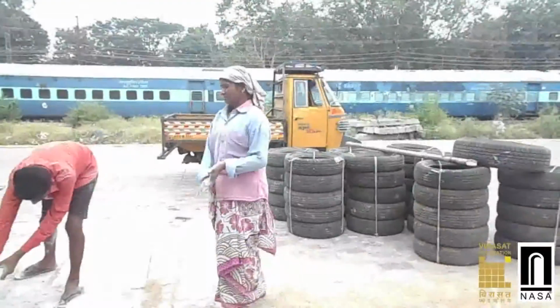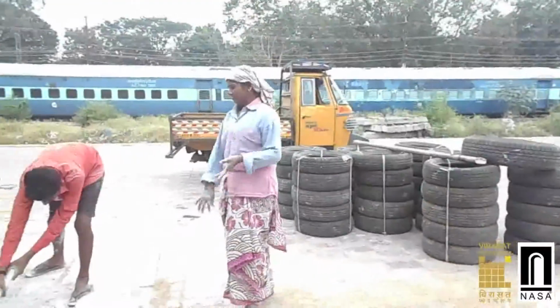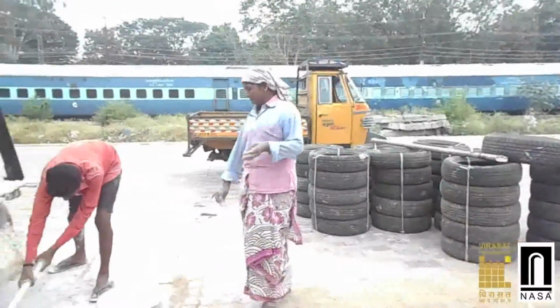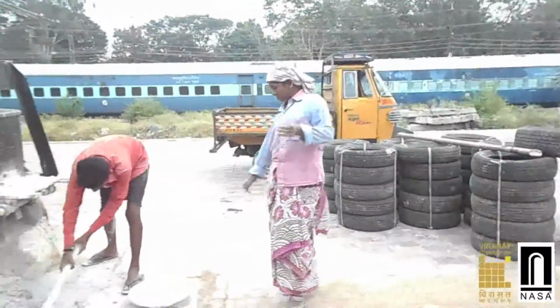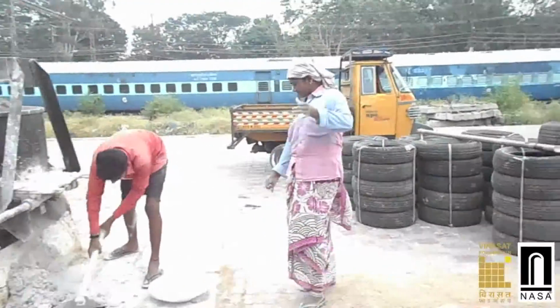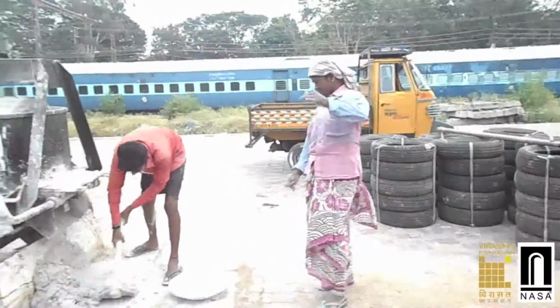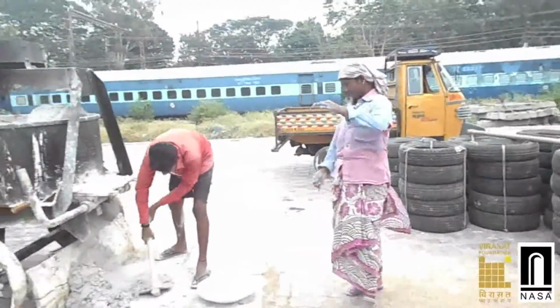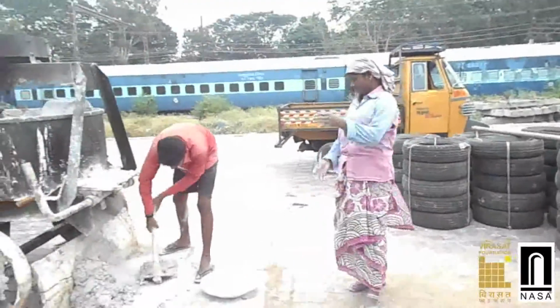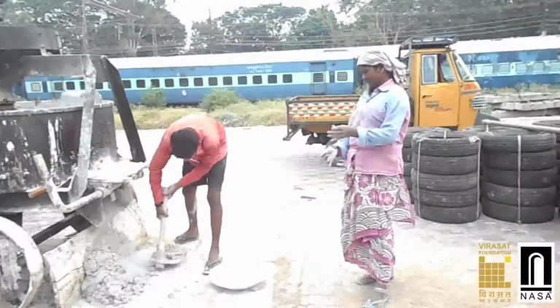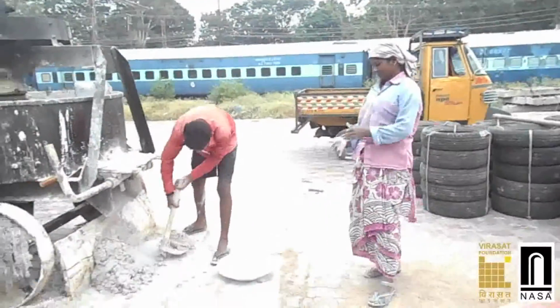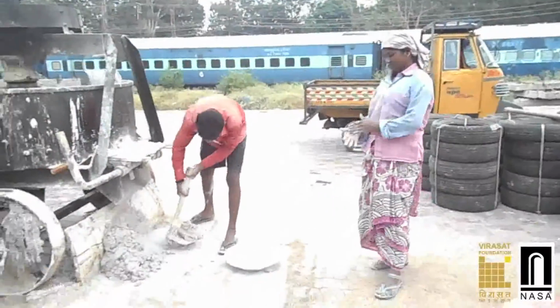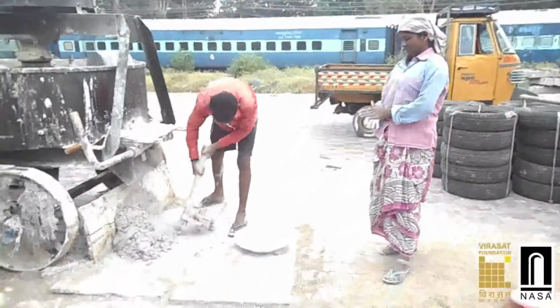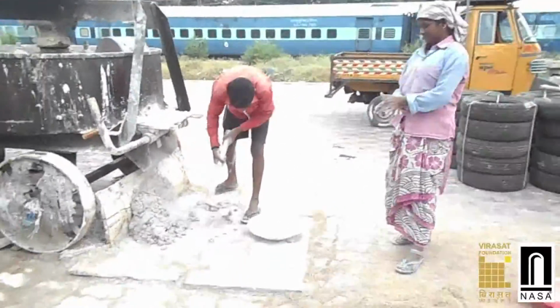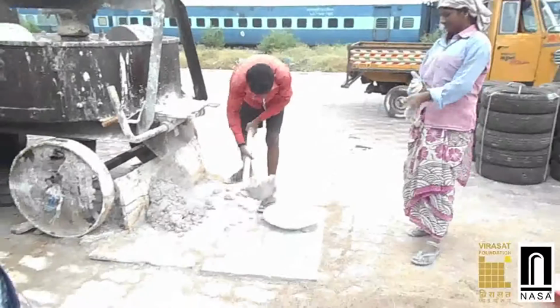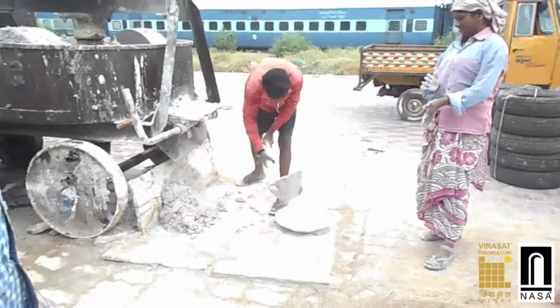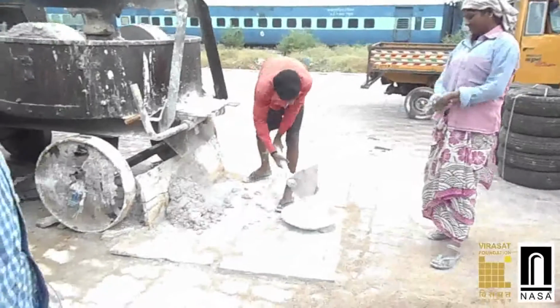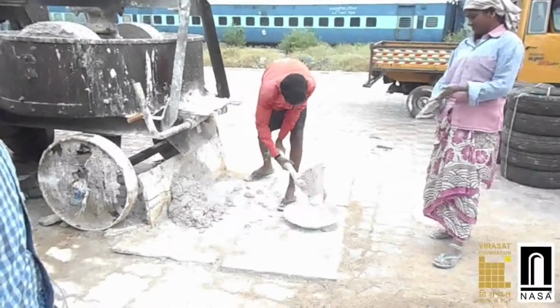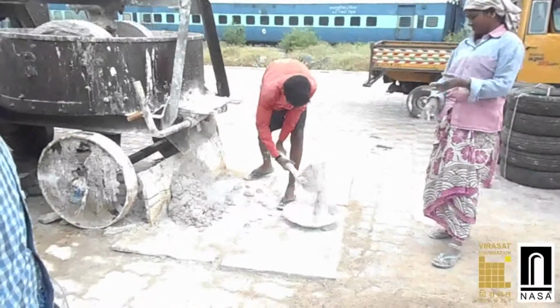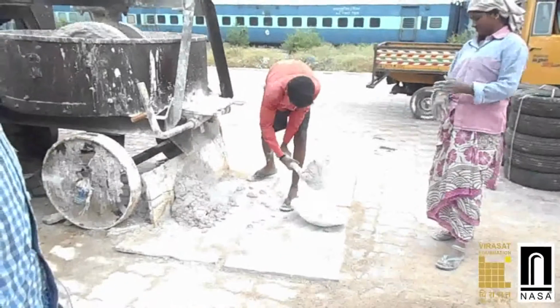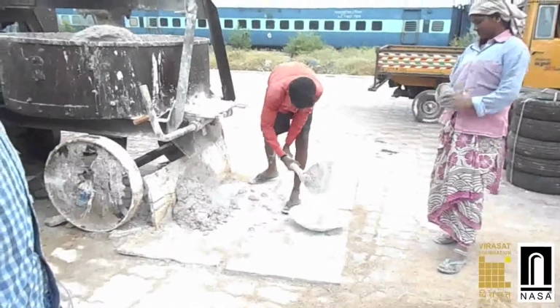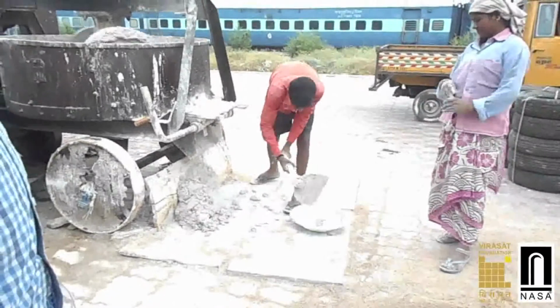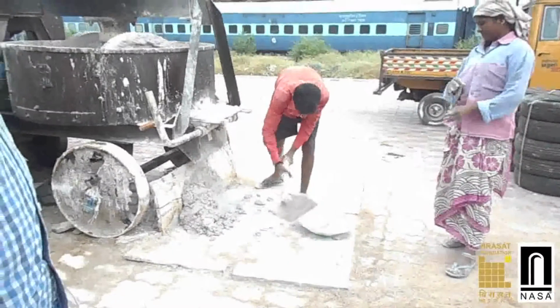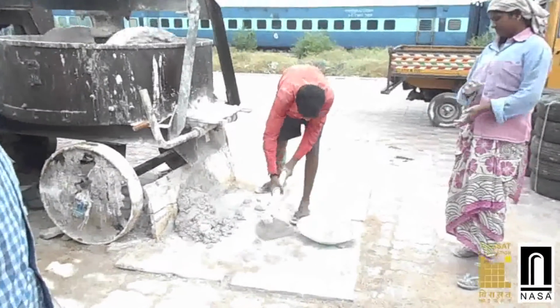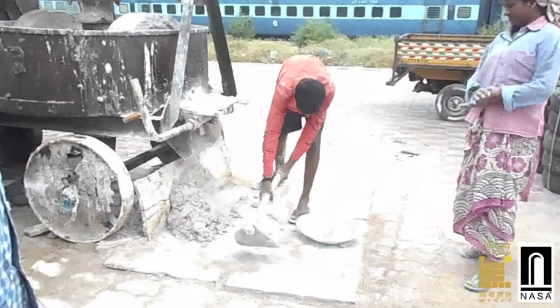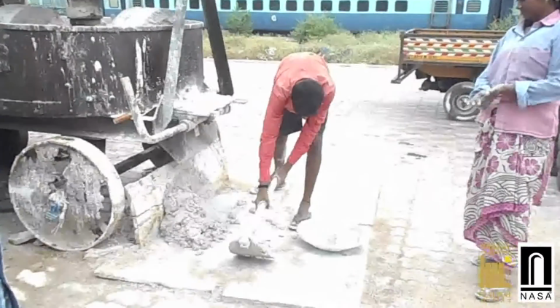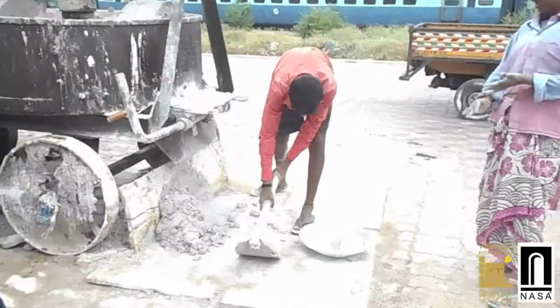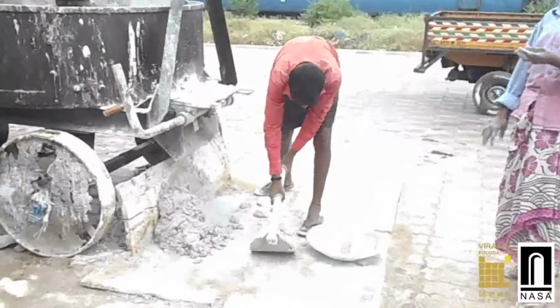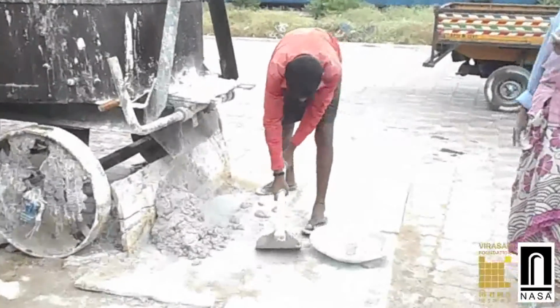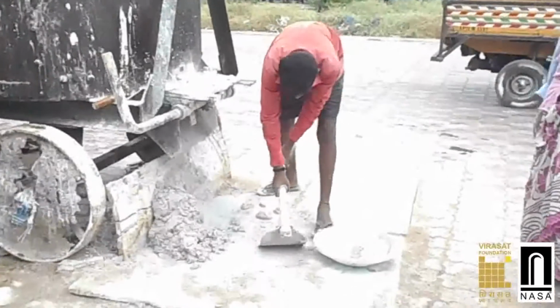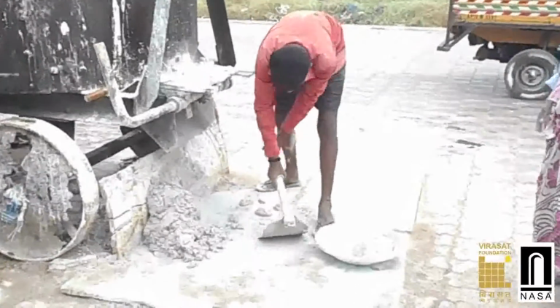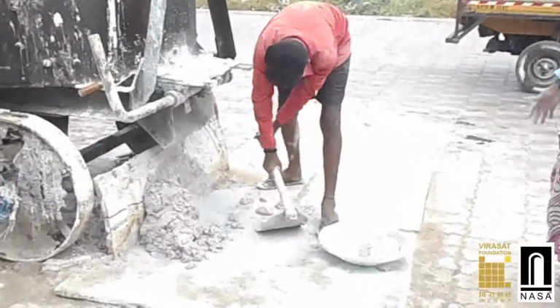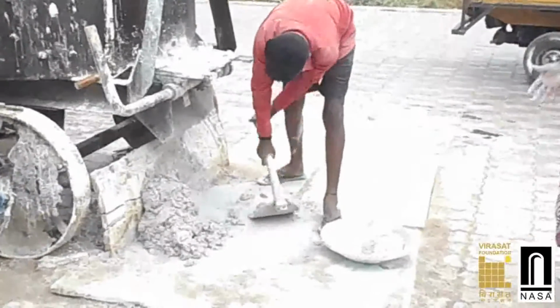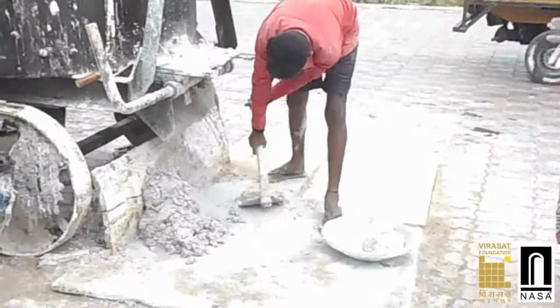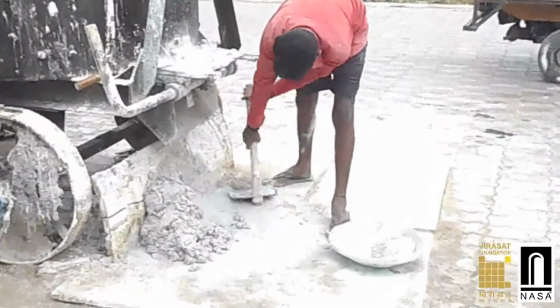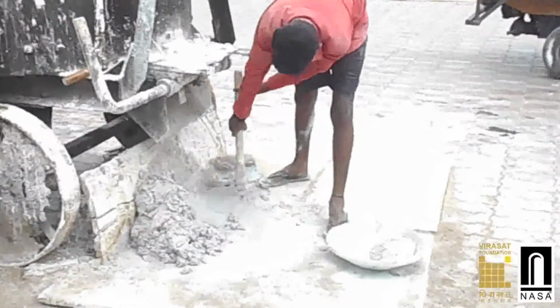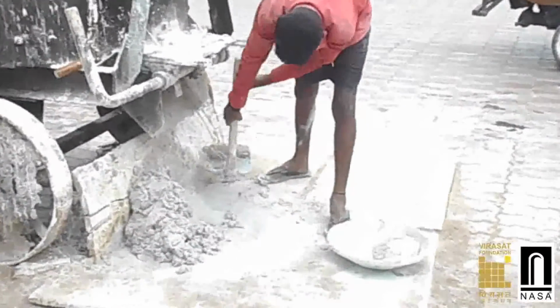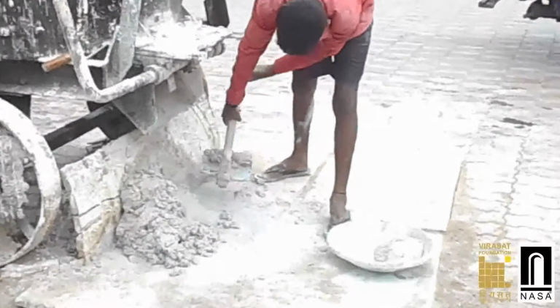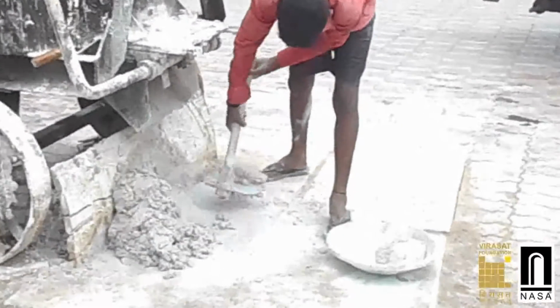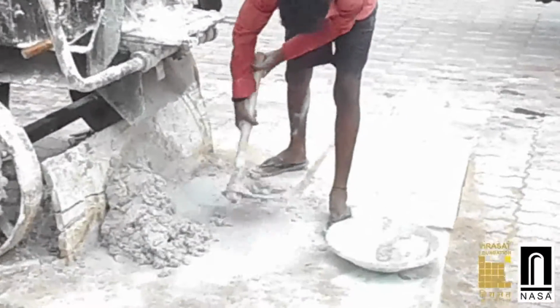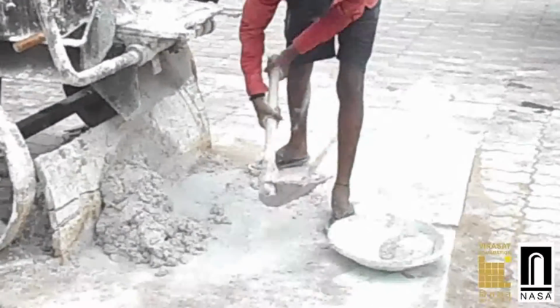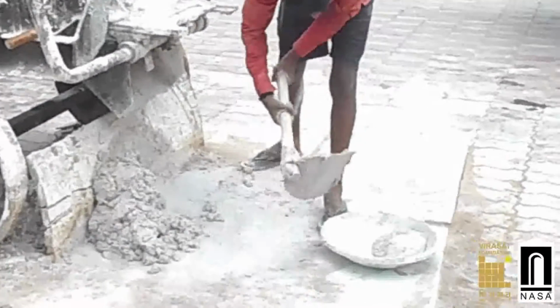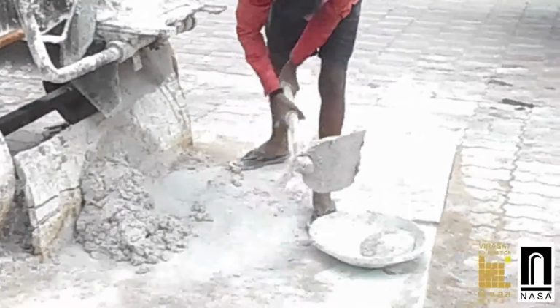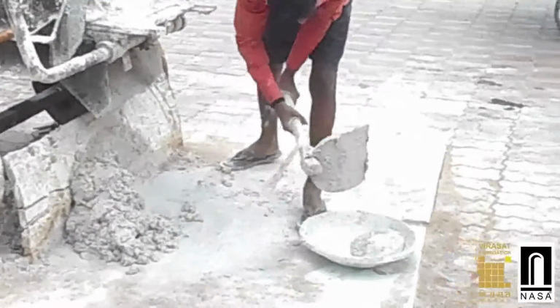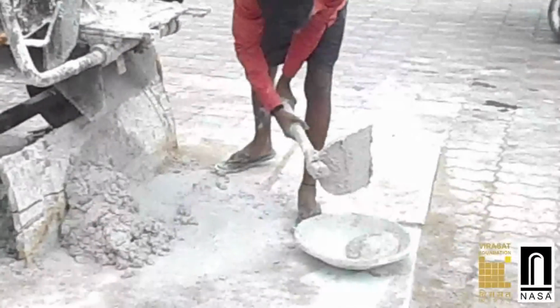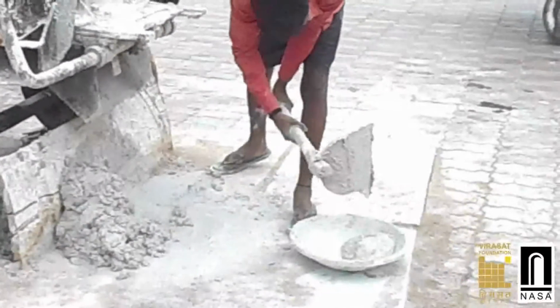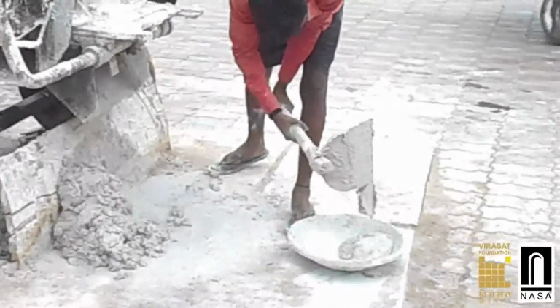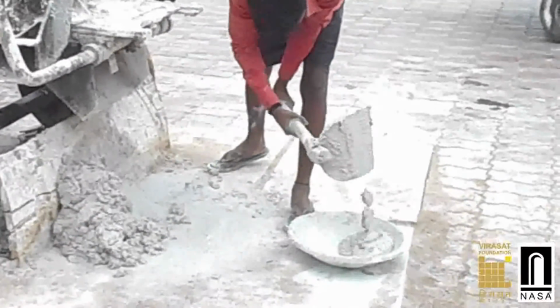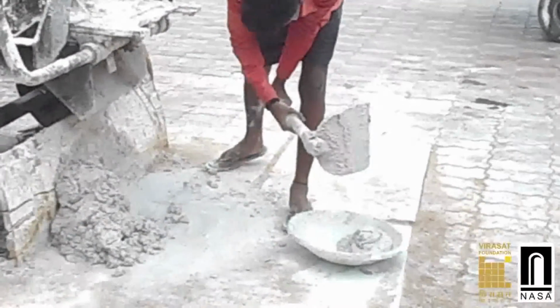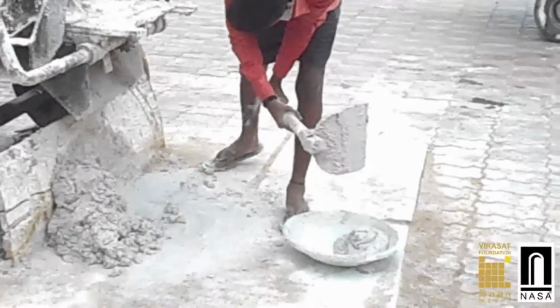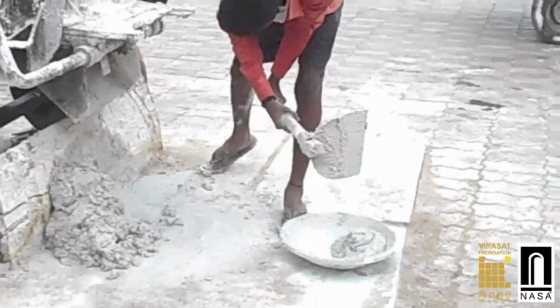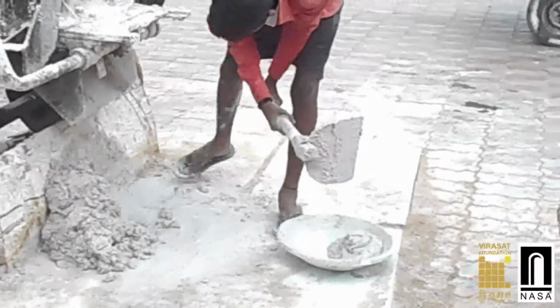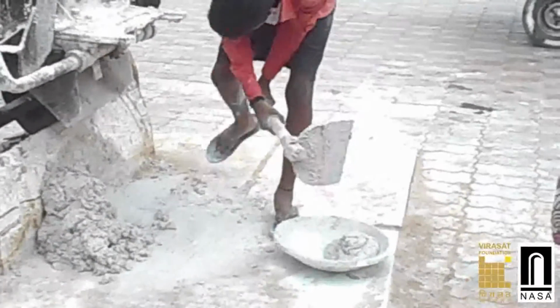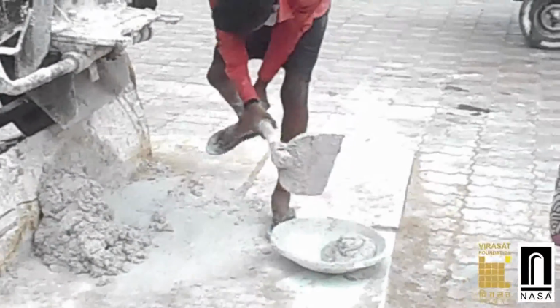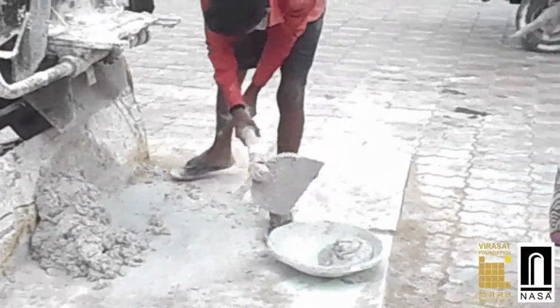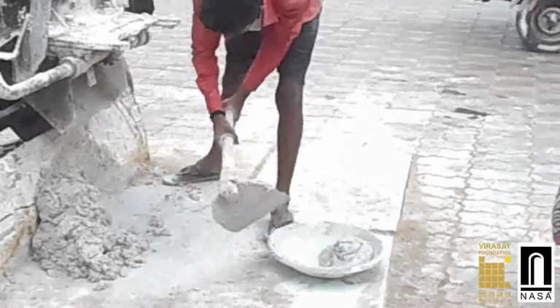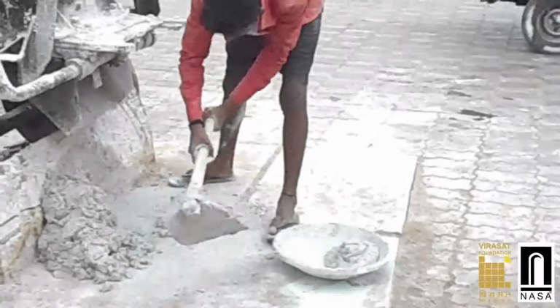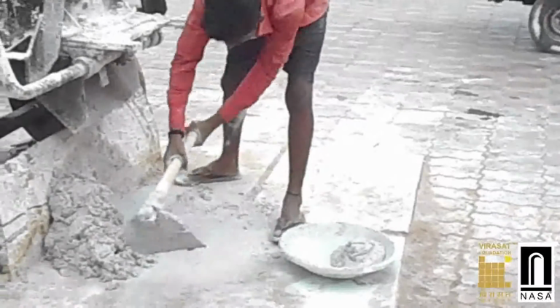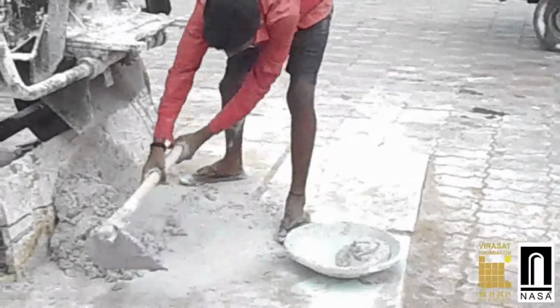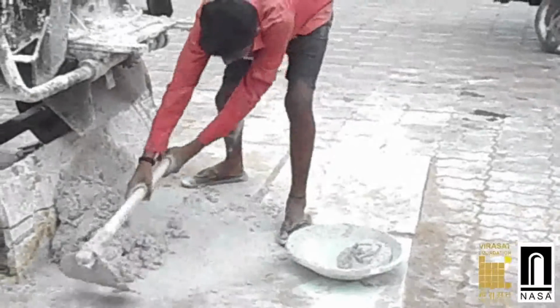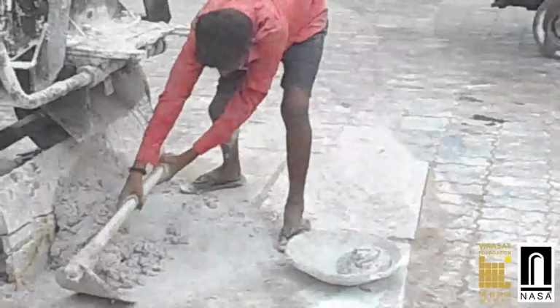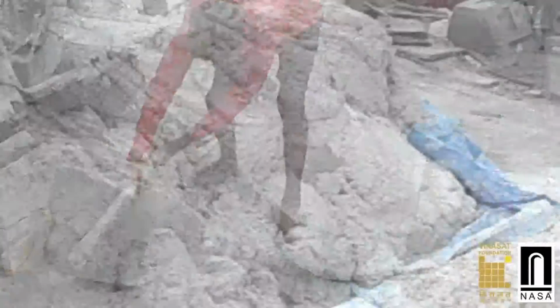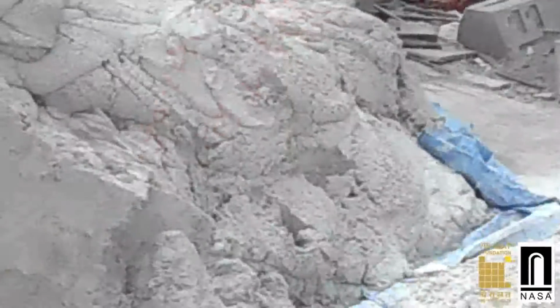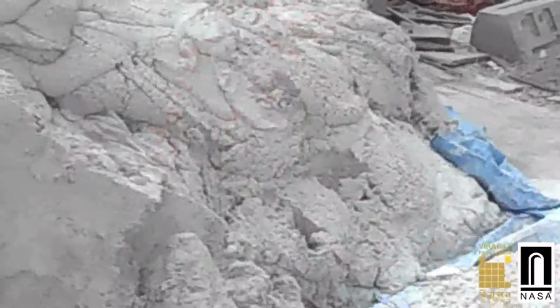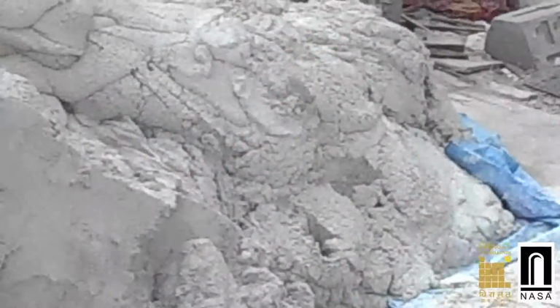Gachi is collected from the bottom of the pan mixture and stored on sheets so that the ground does not absorb the water present in Gachi.